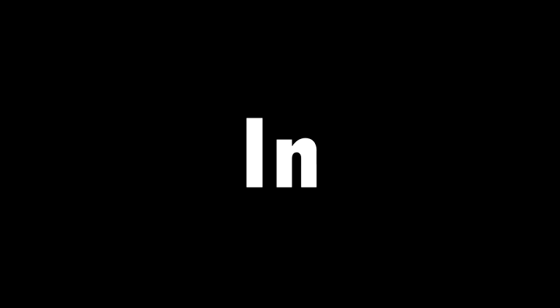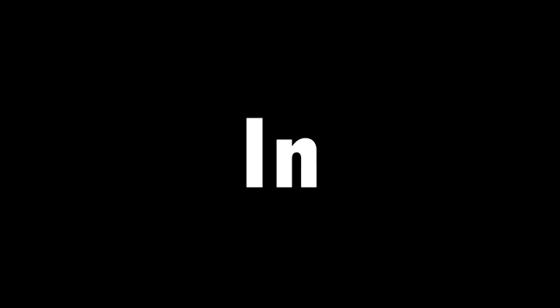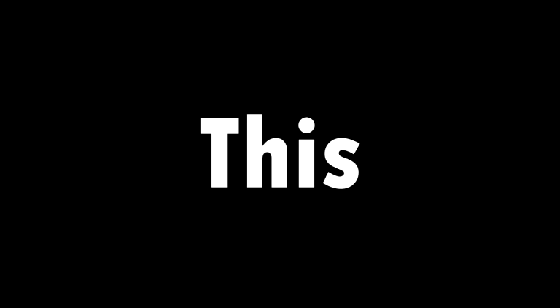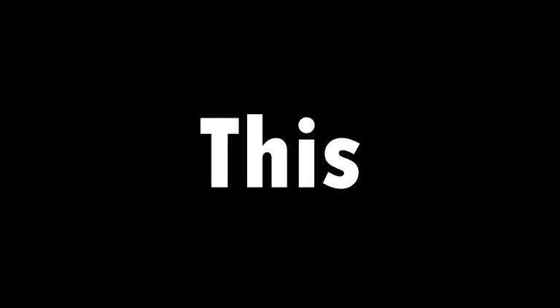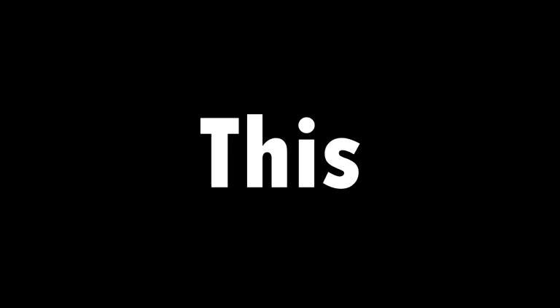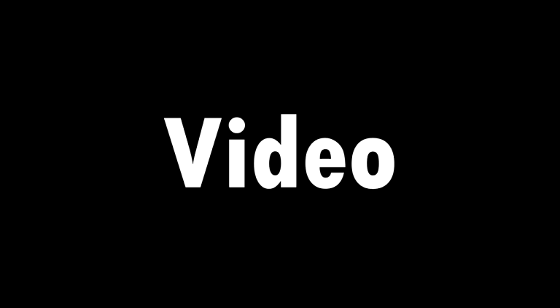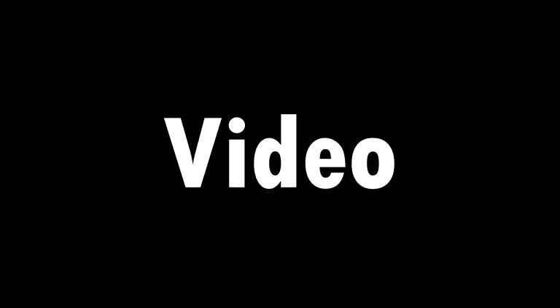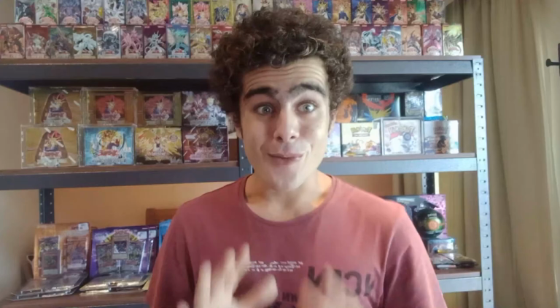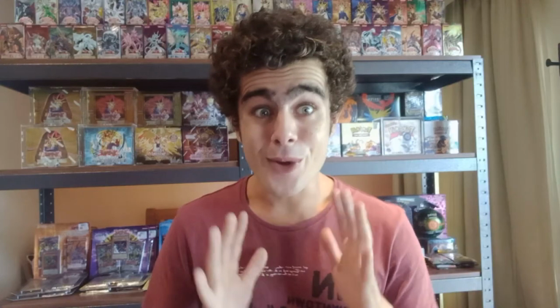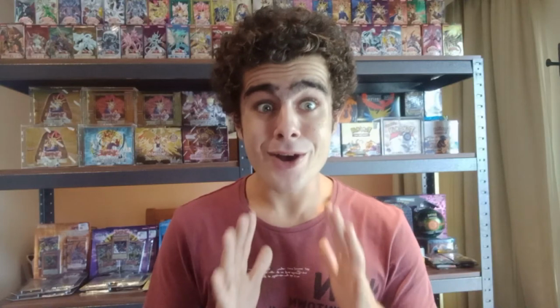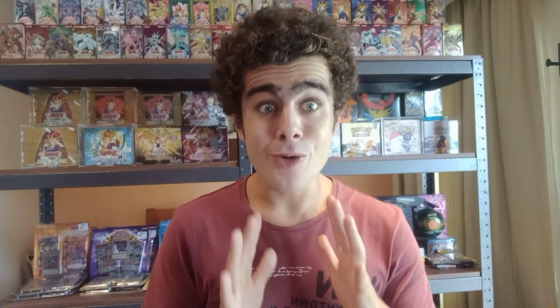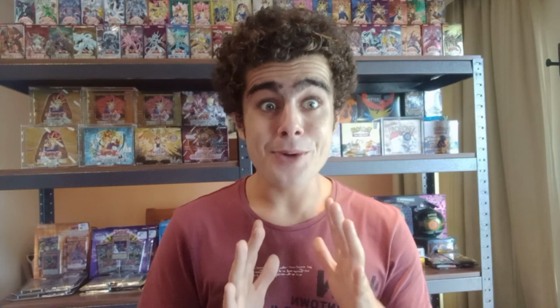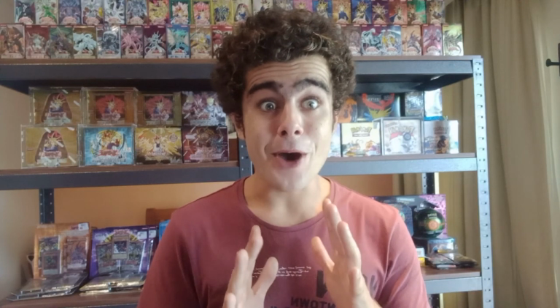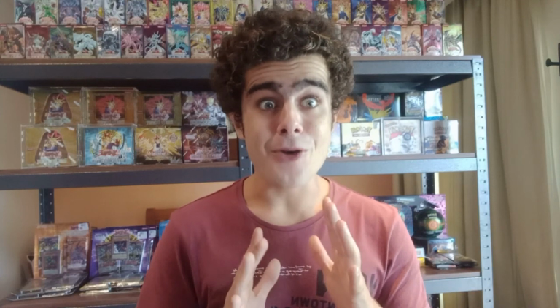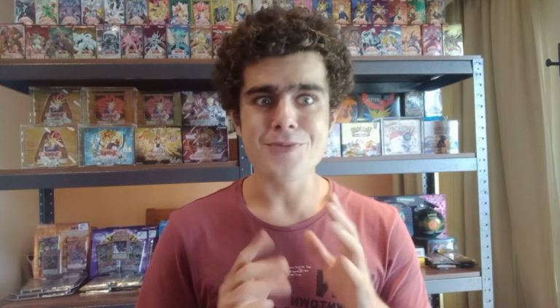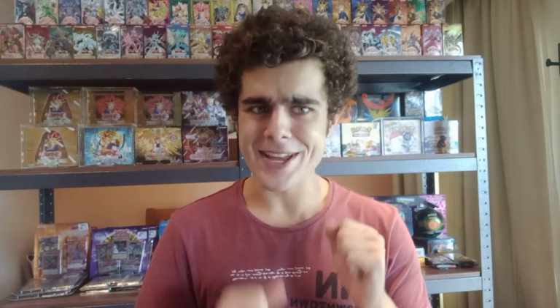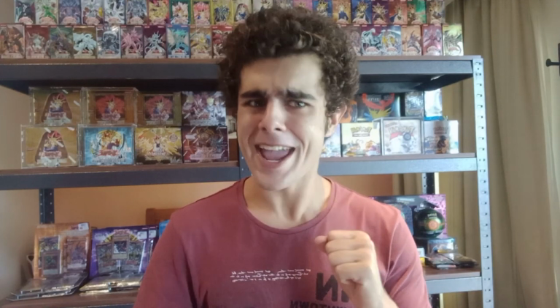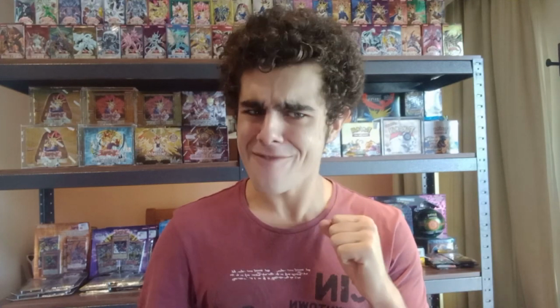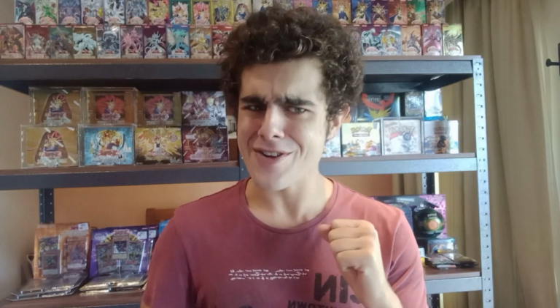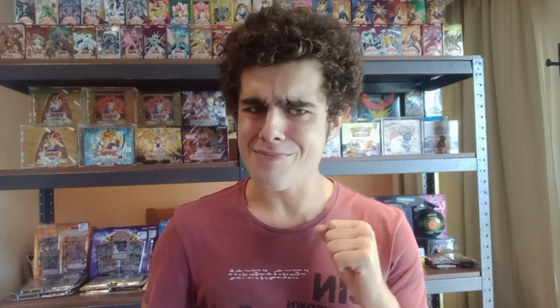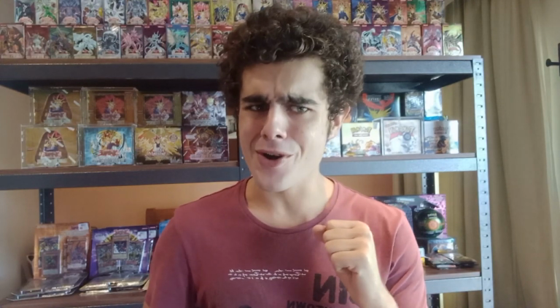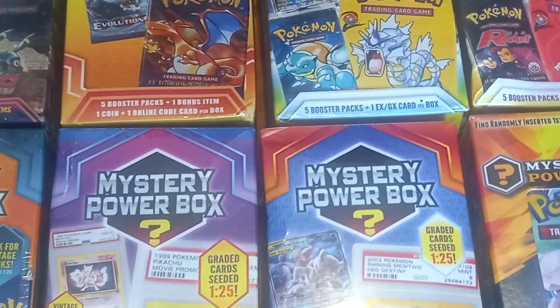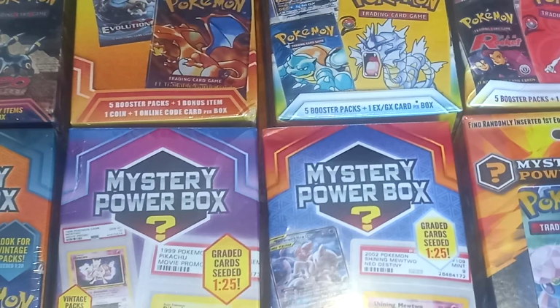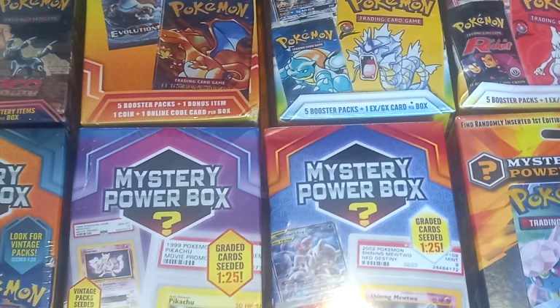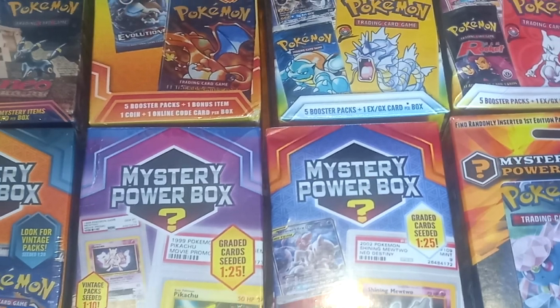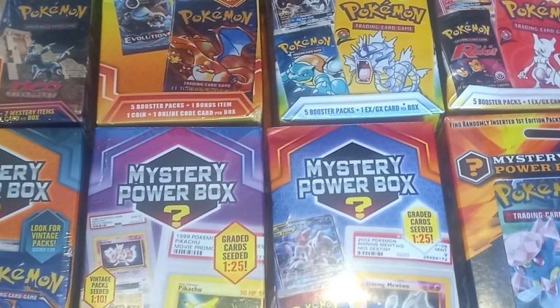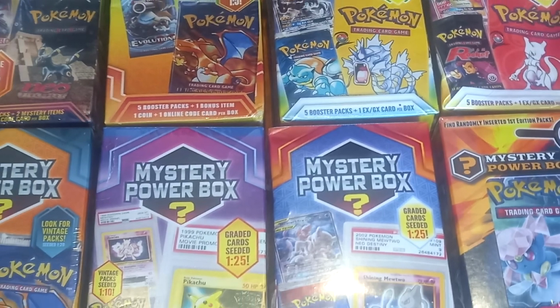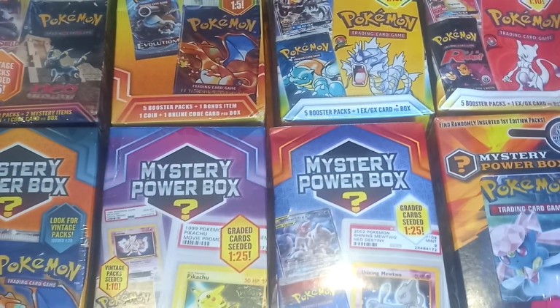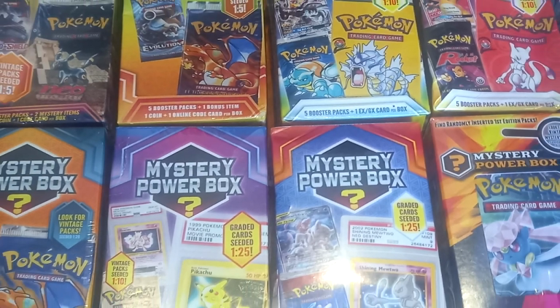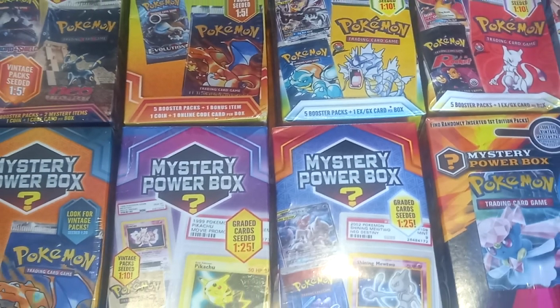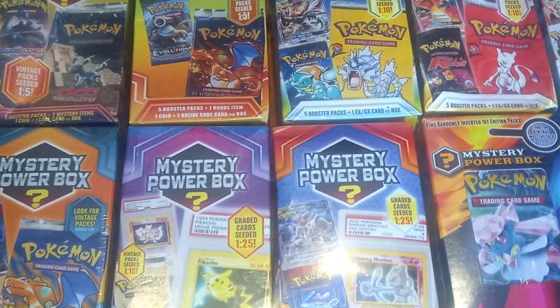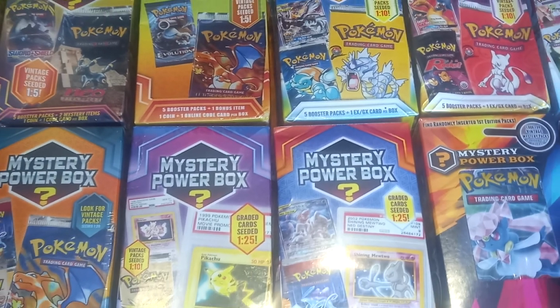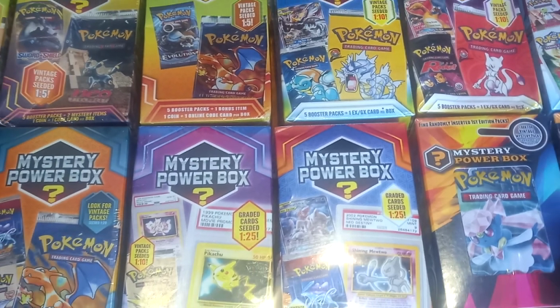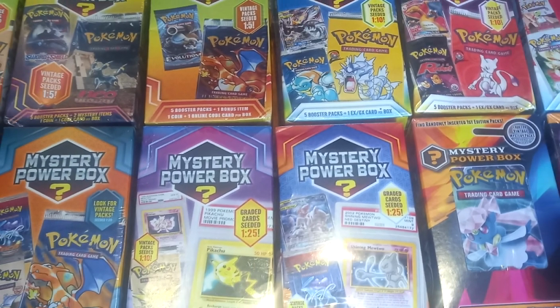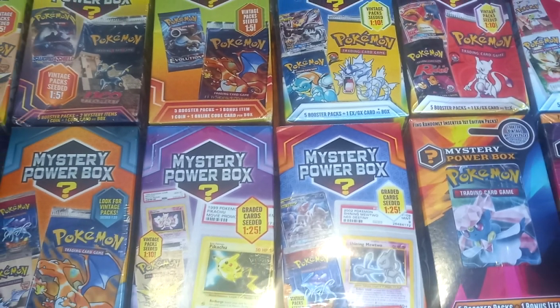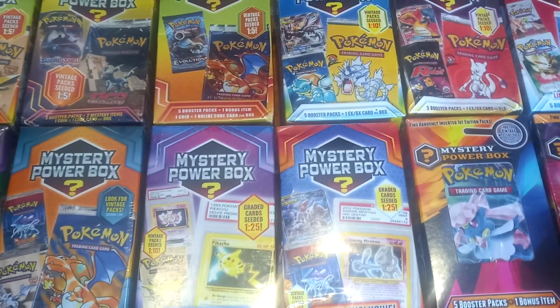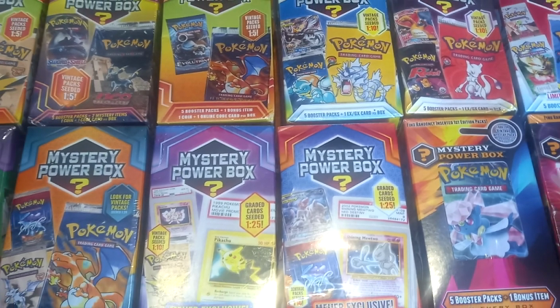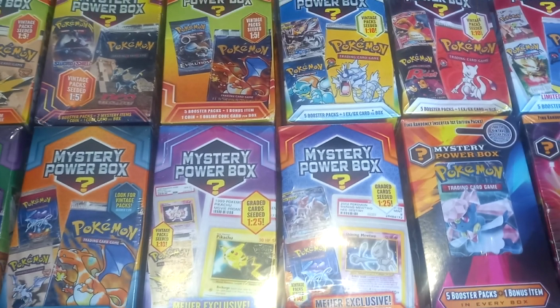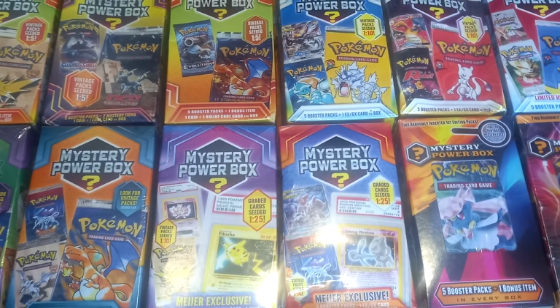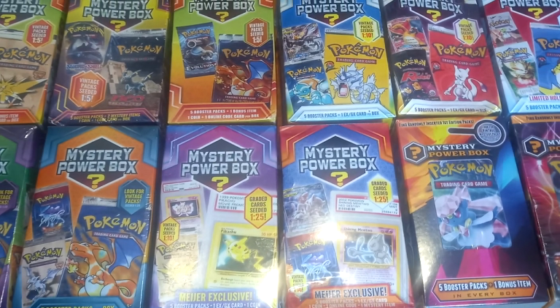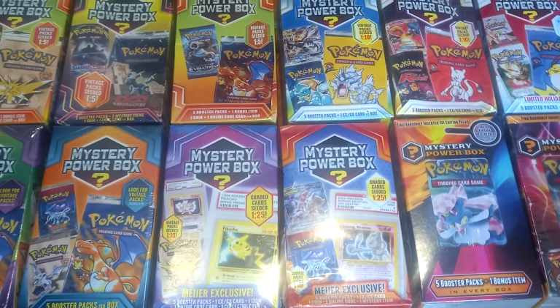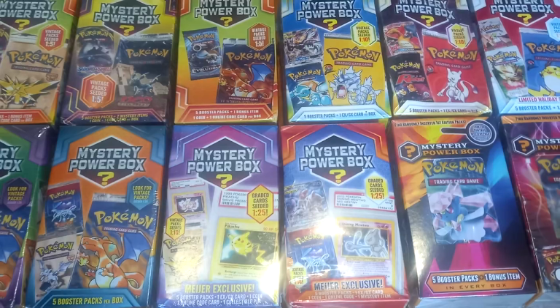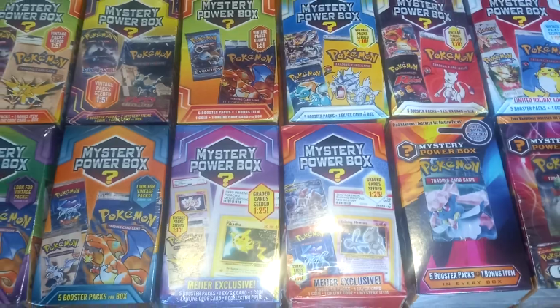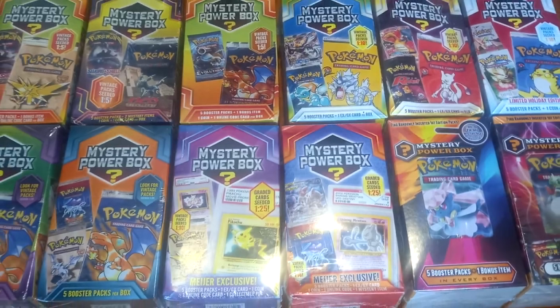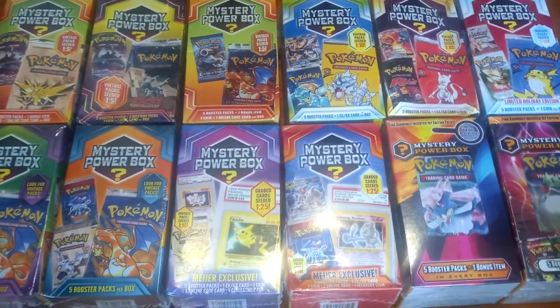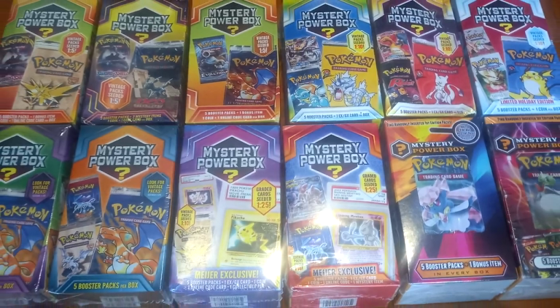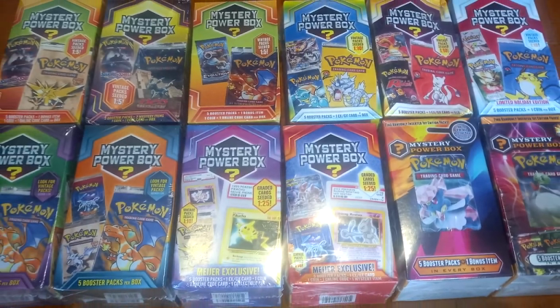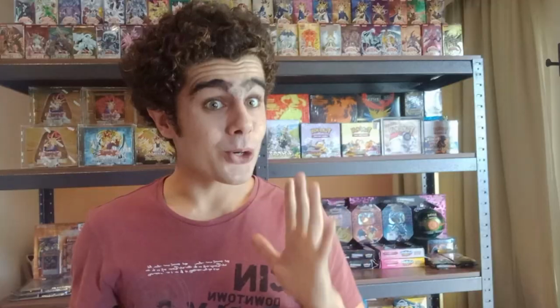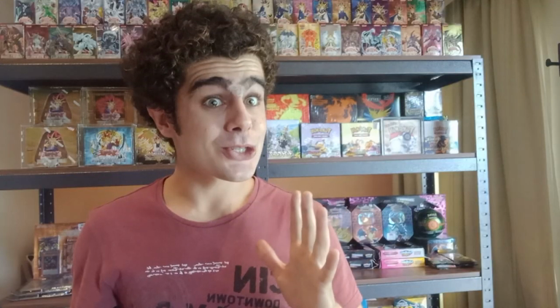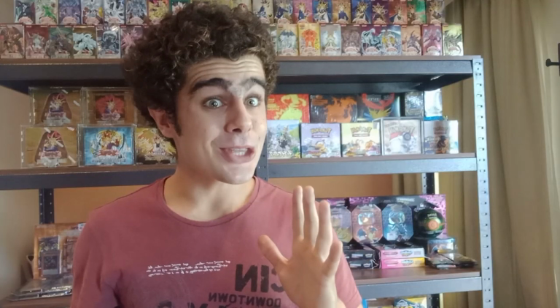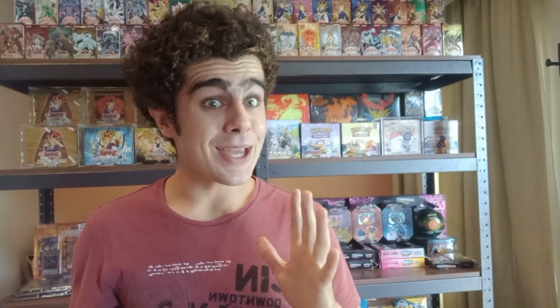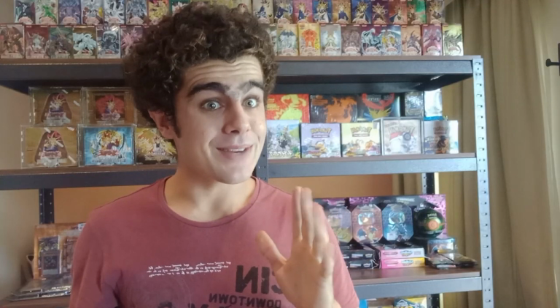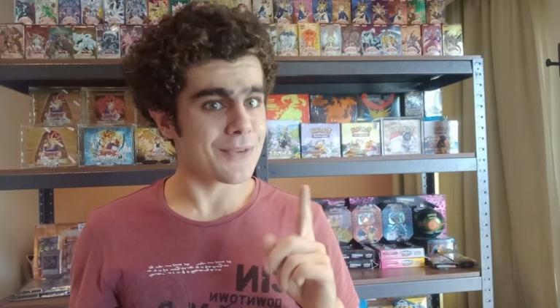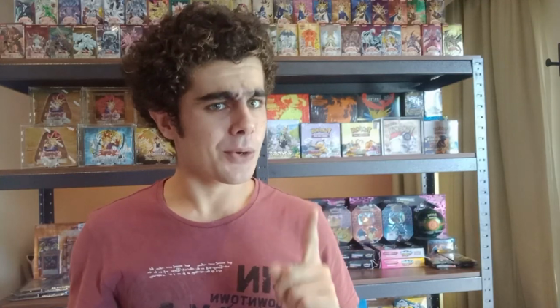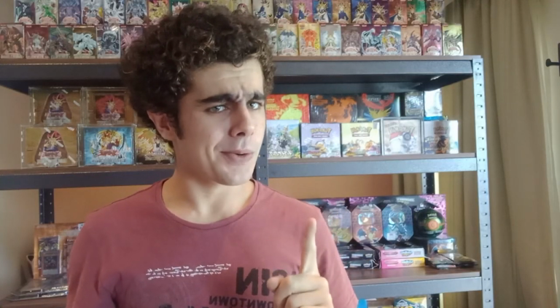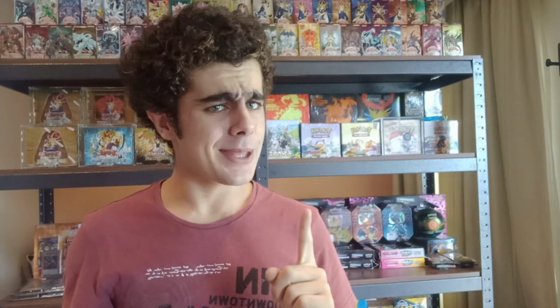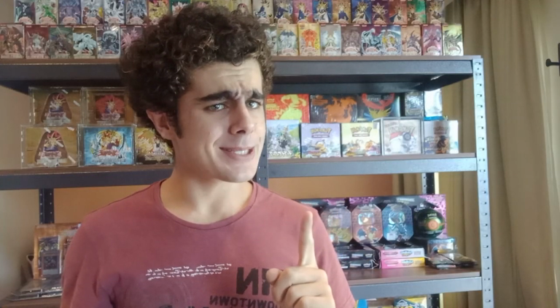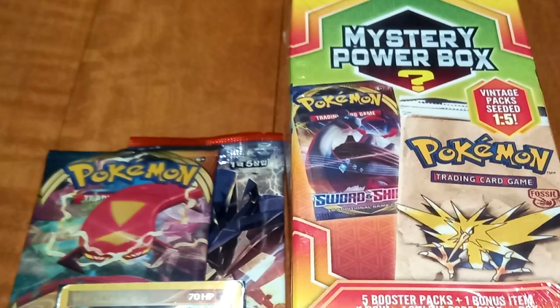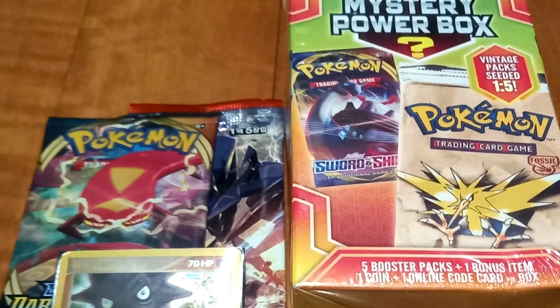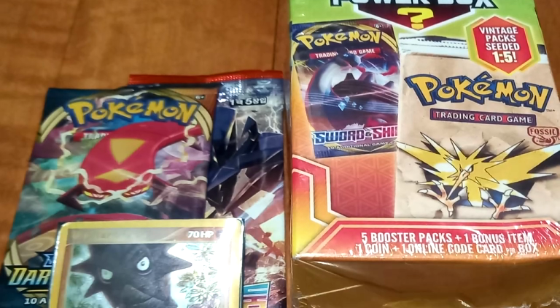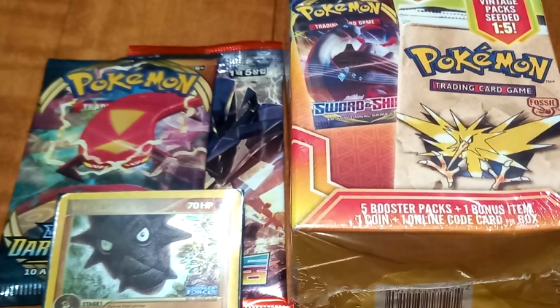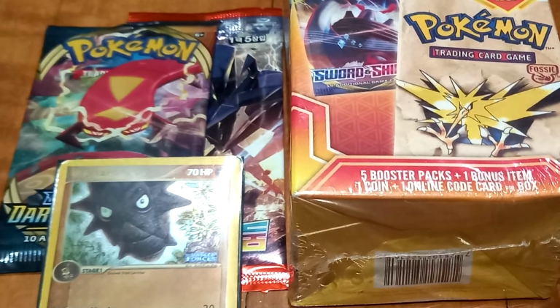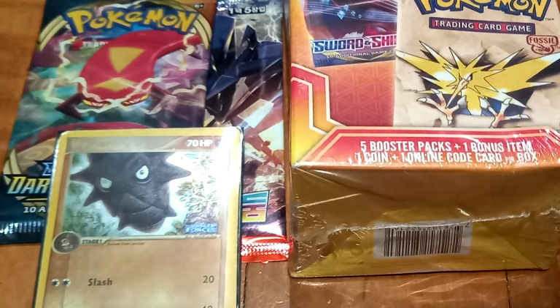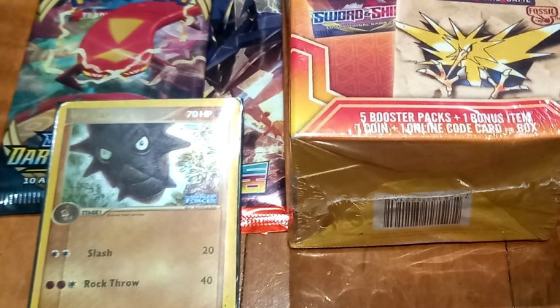In this video, we will be opening every Pokemon Mystery Power Box ever released from Walmart. Watch to the end if you want to win this epic giveaway.